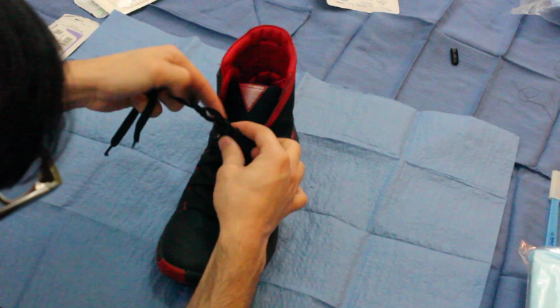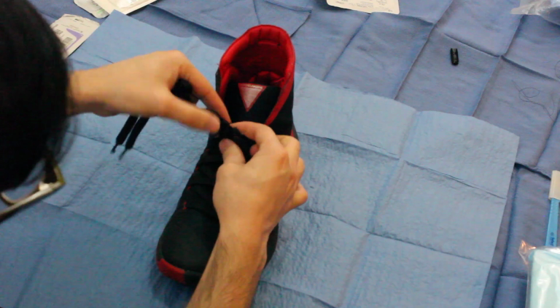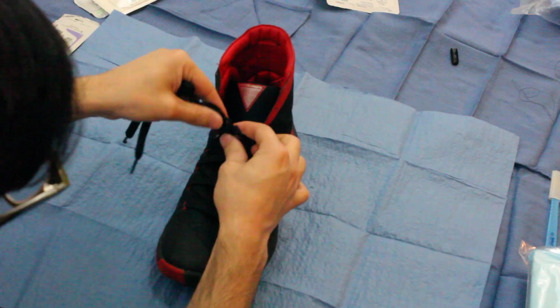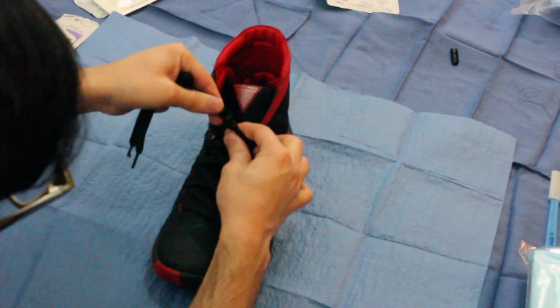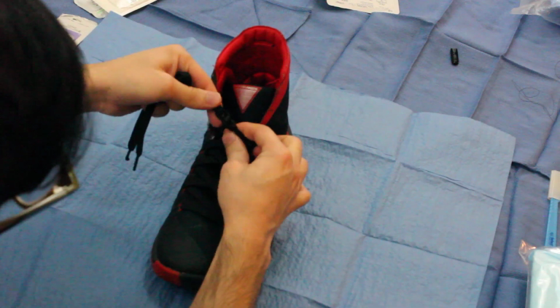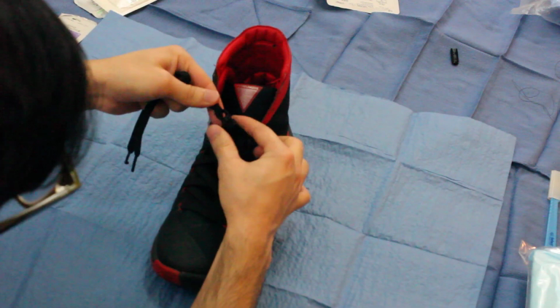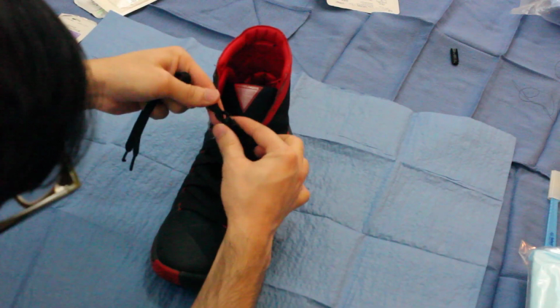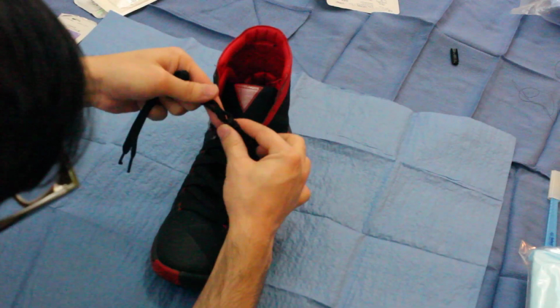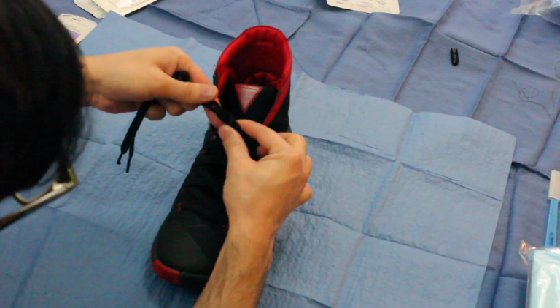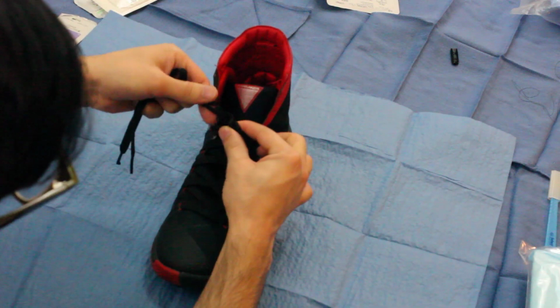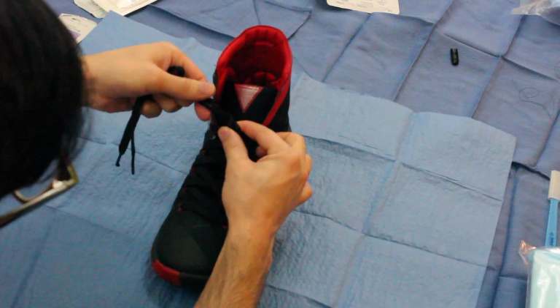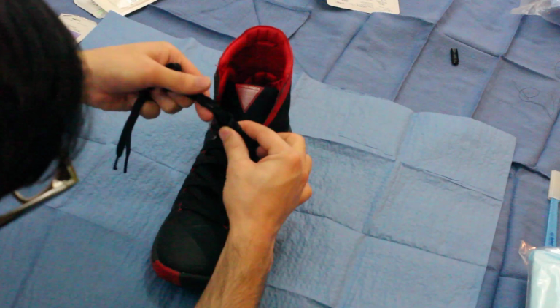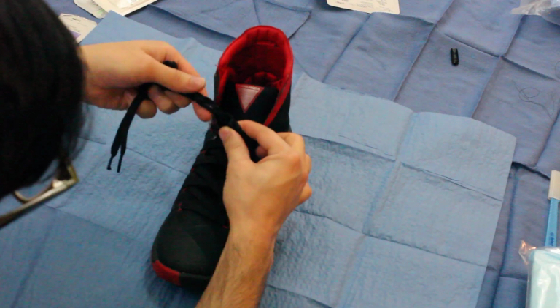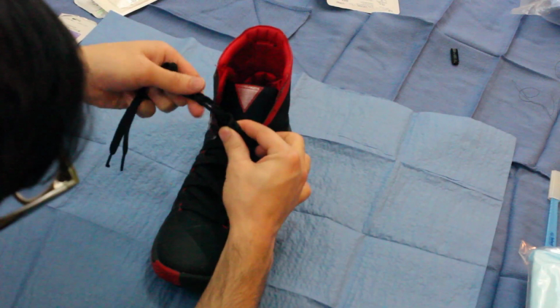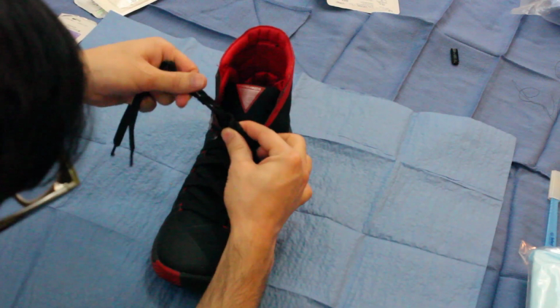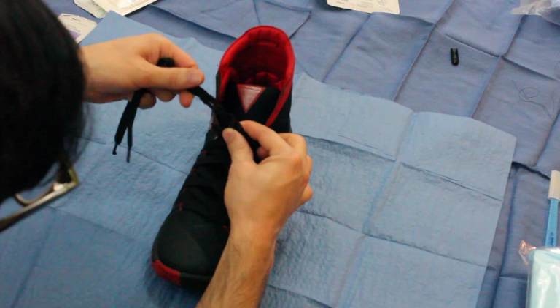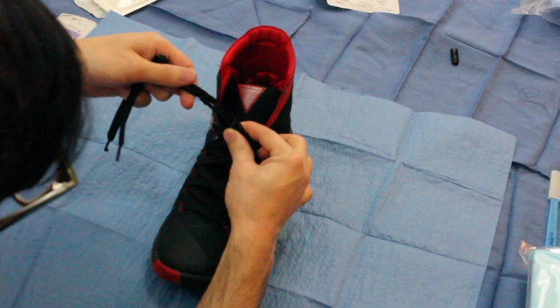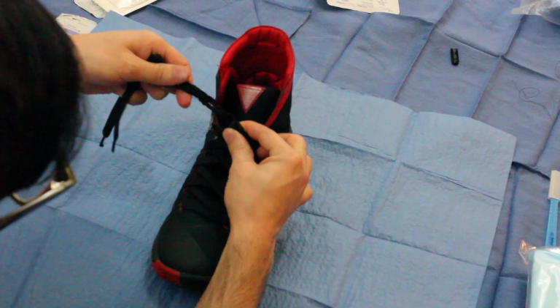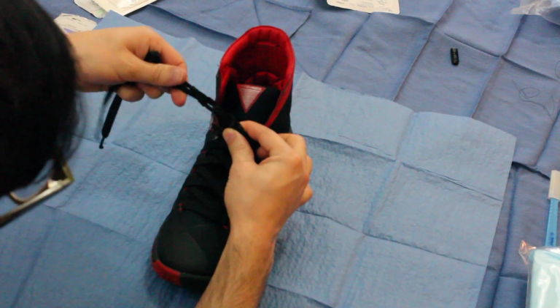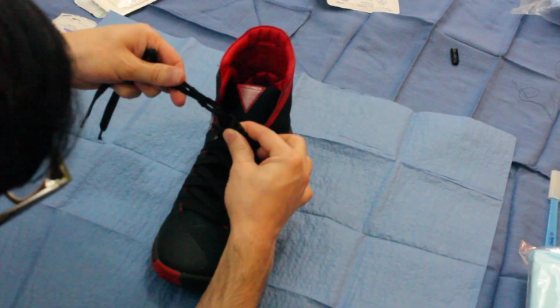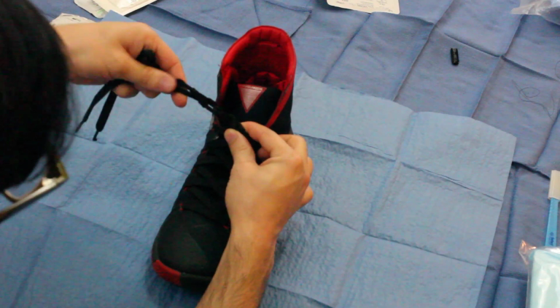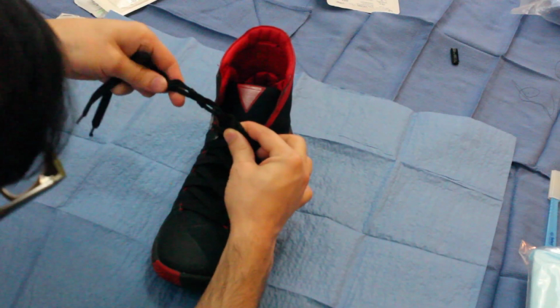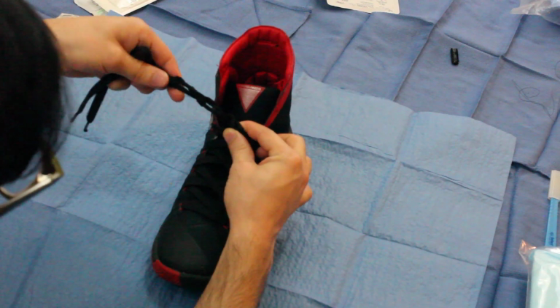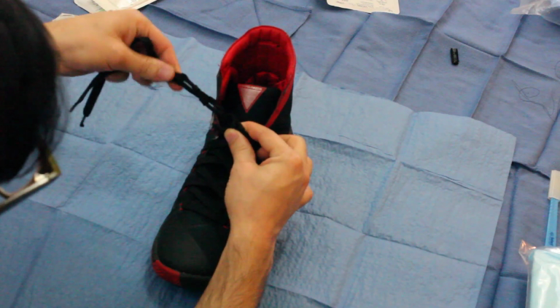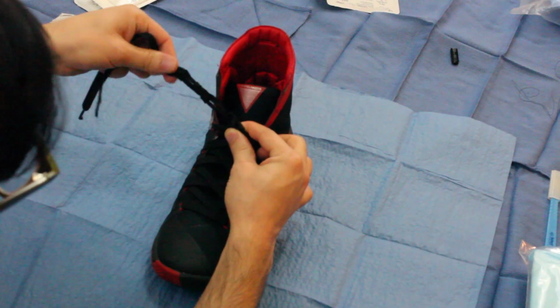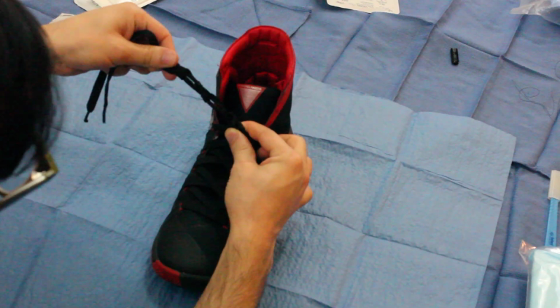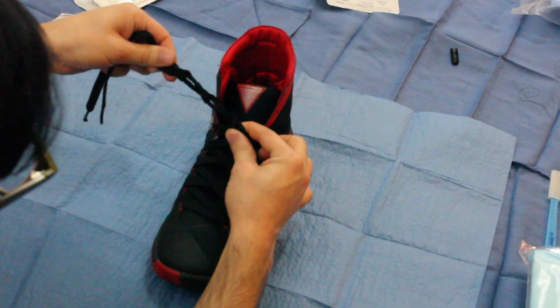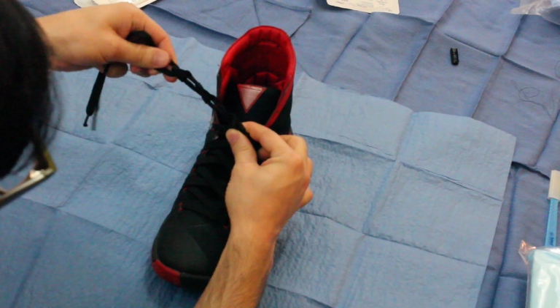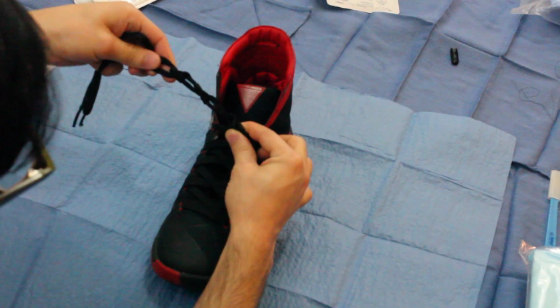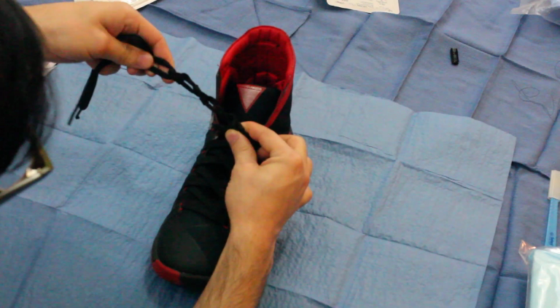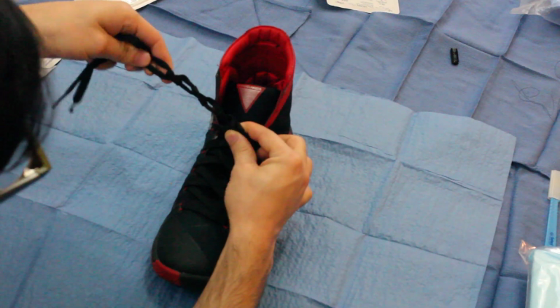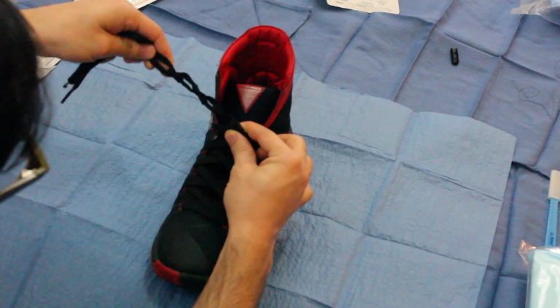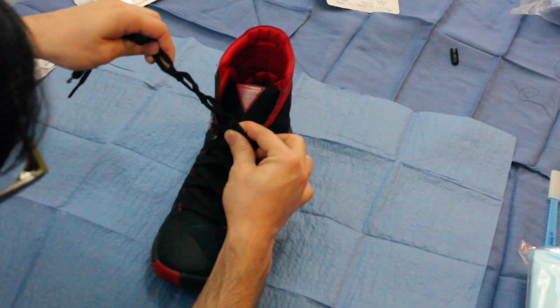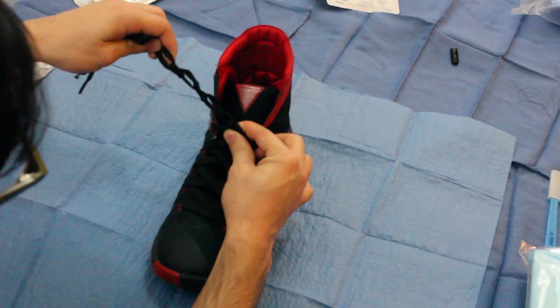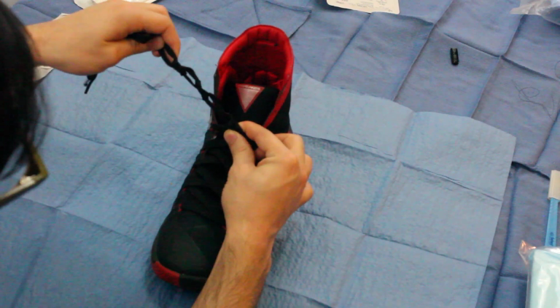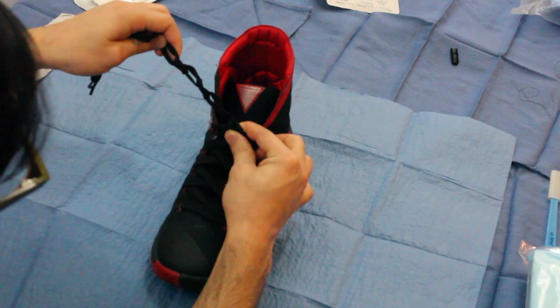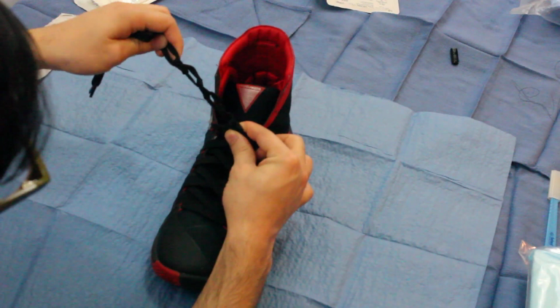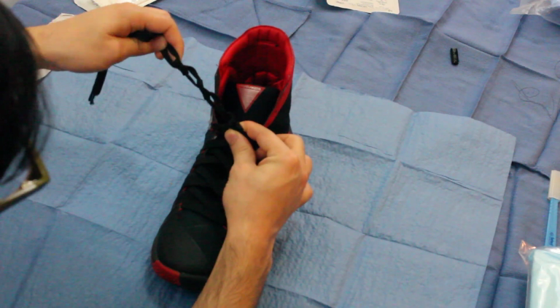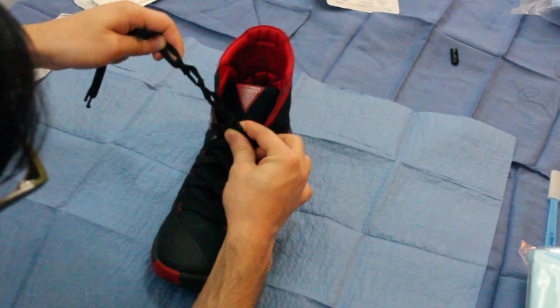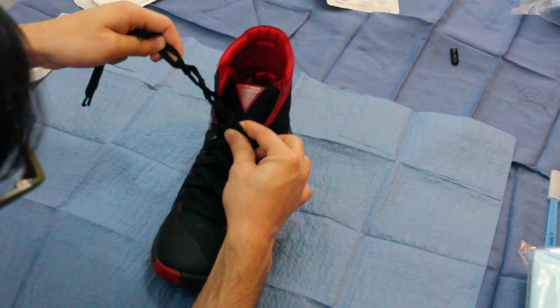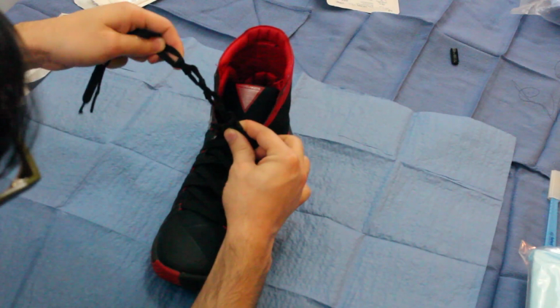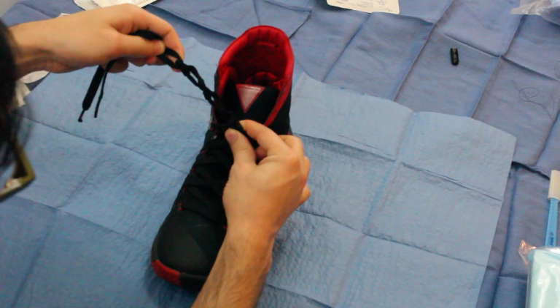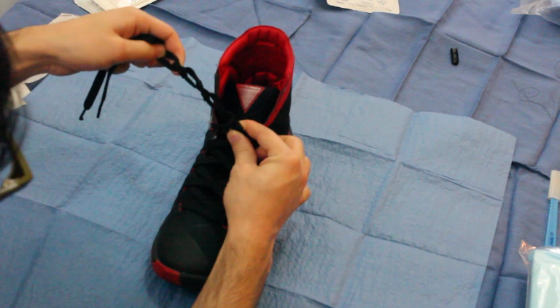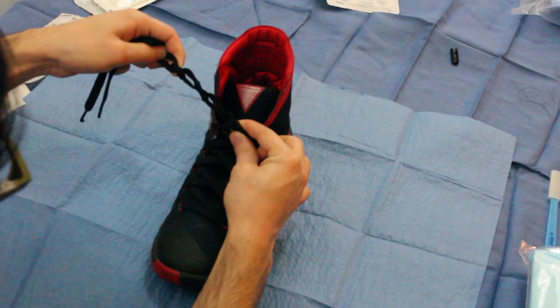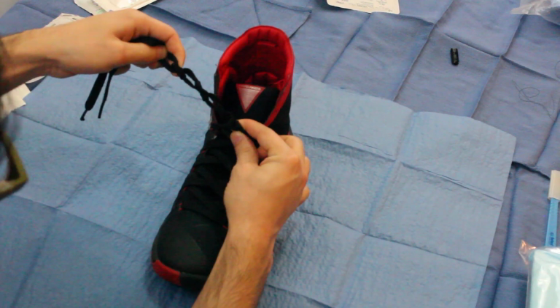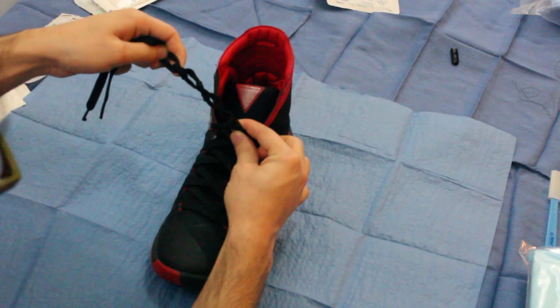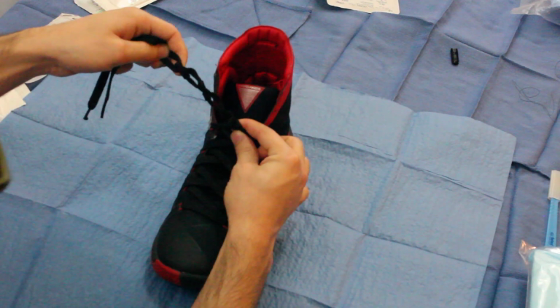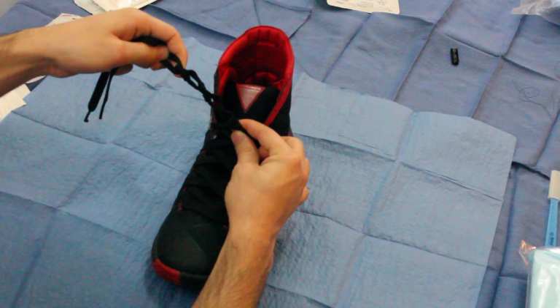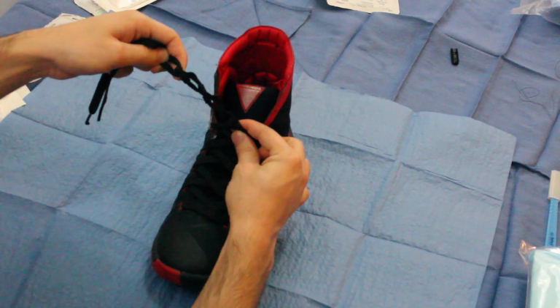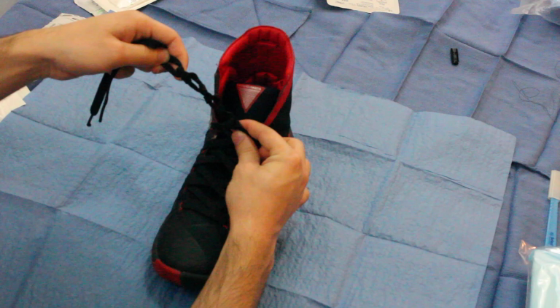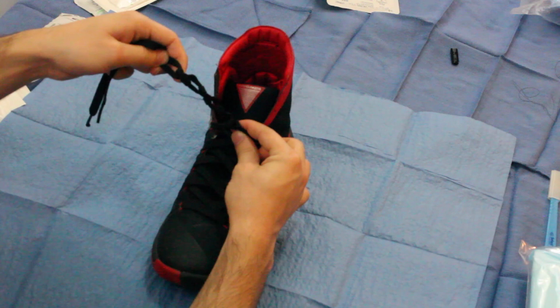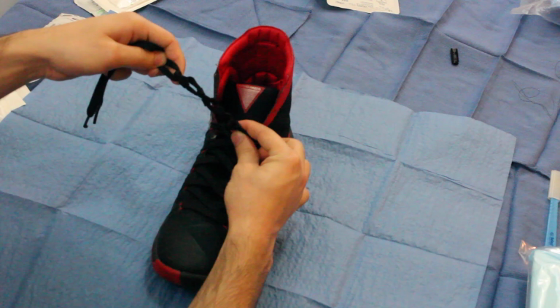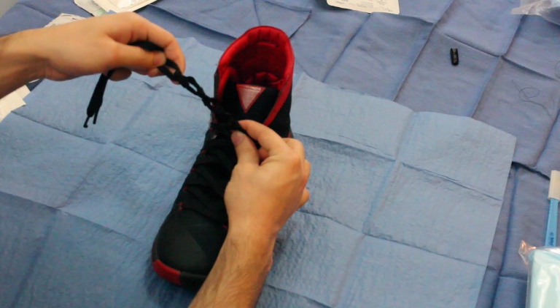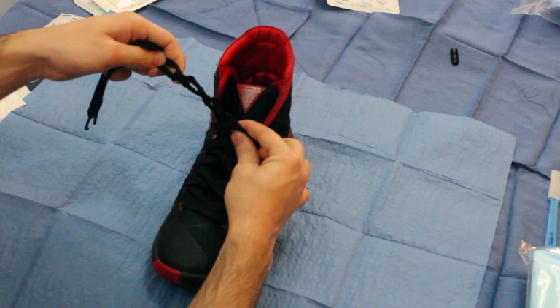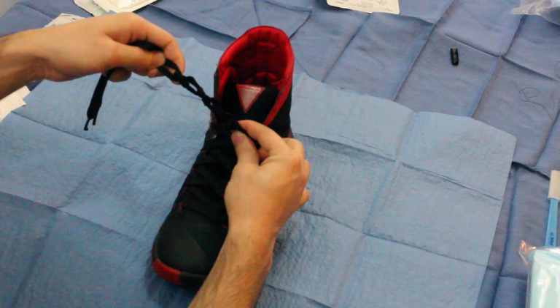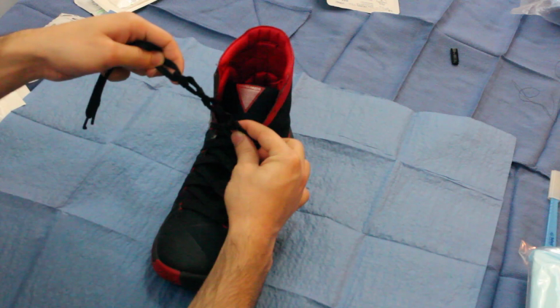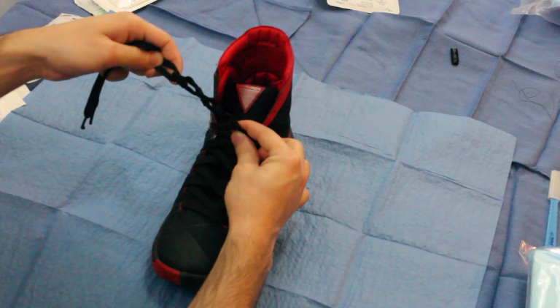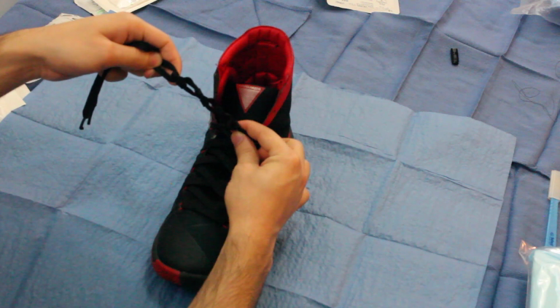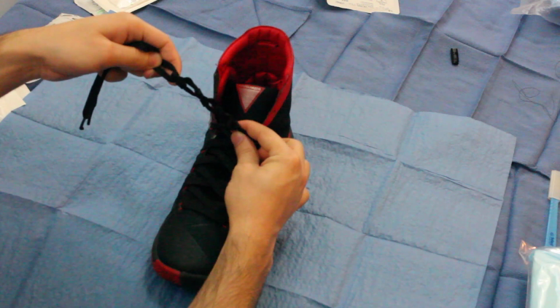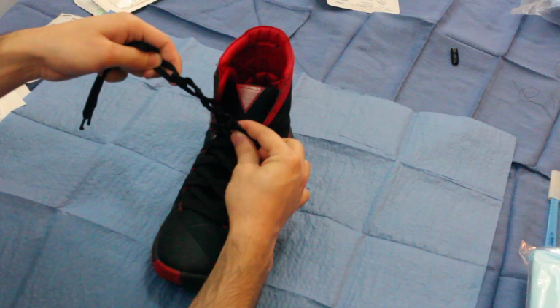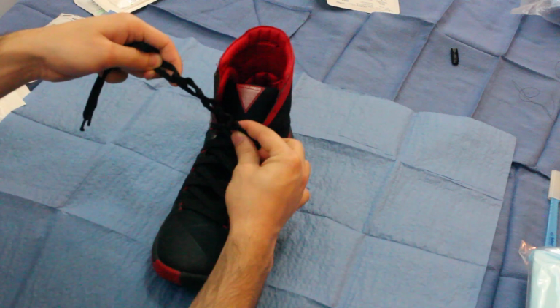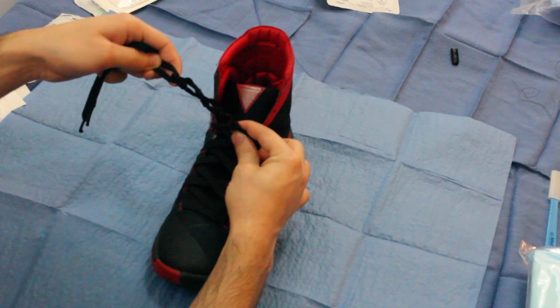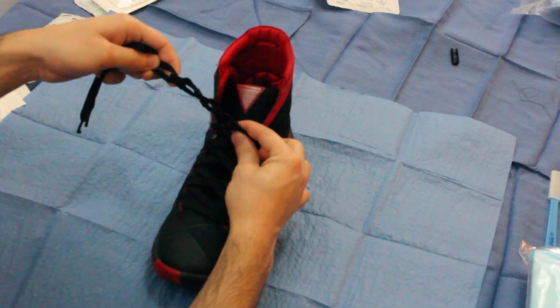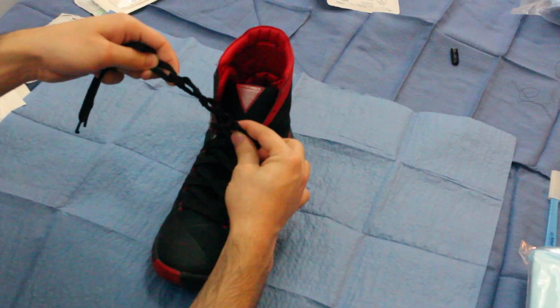Now you can see — perfect knots, beautiful.